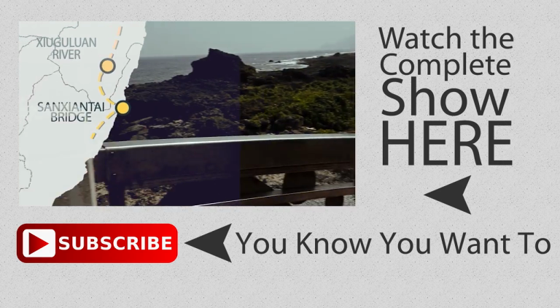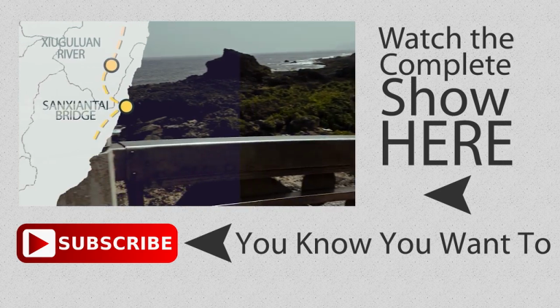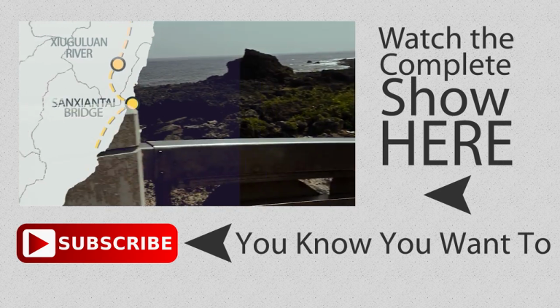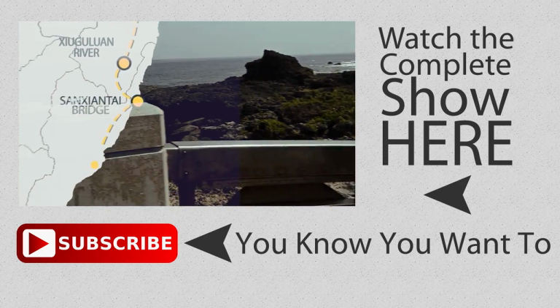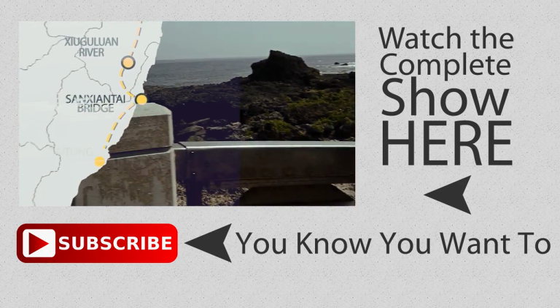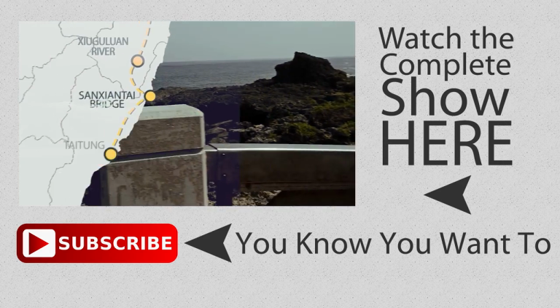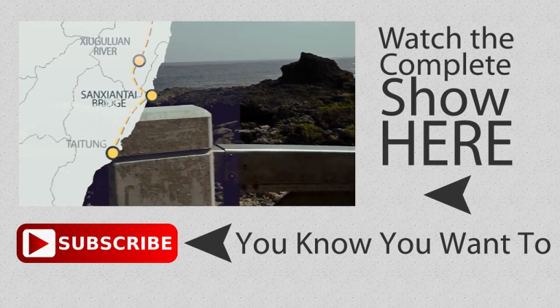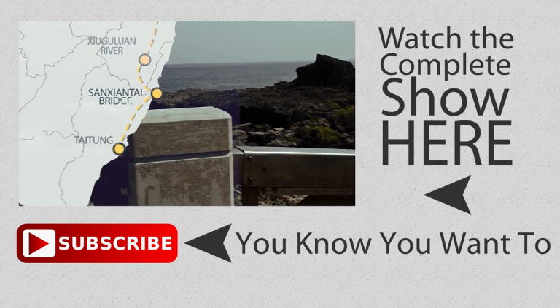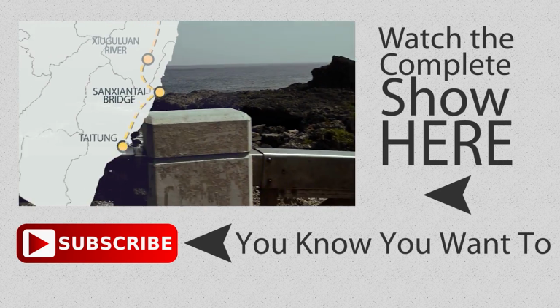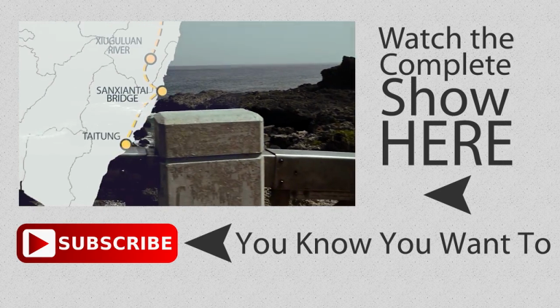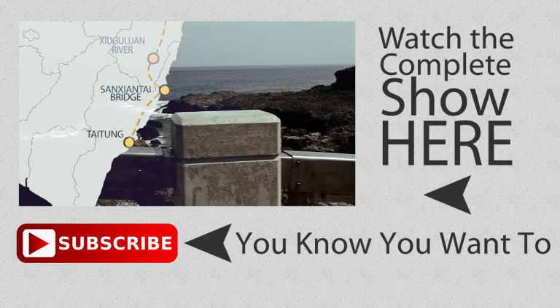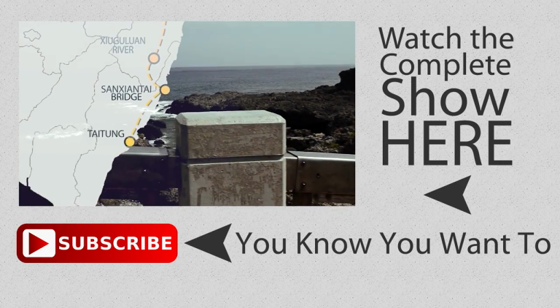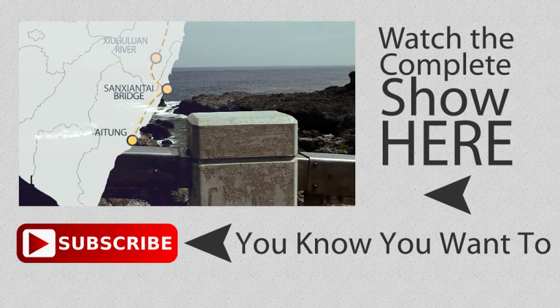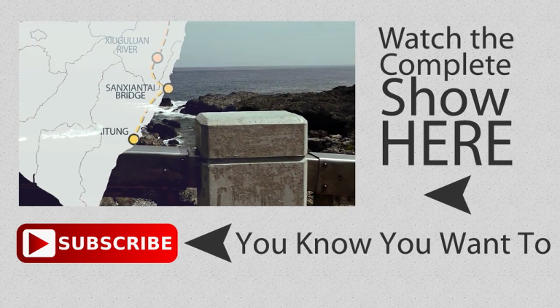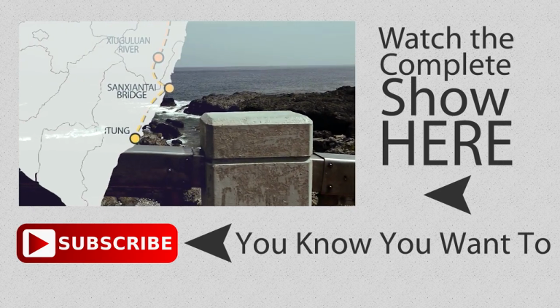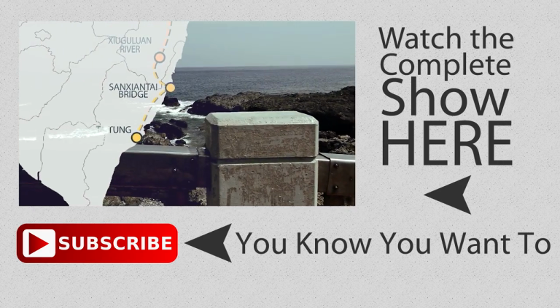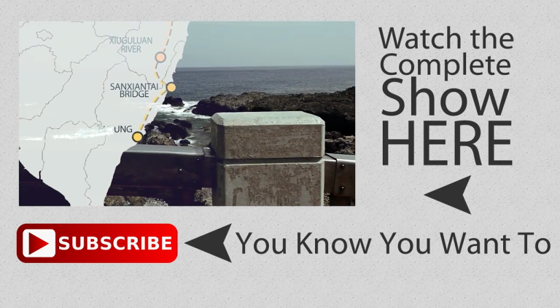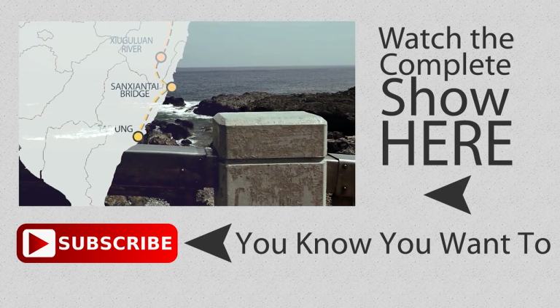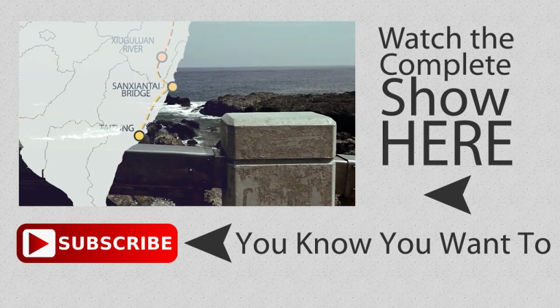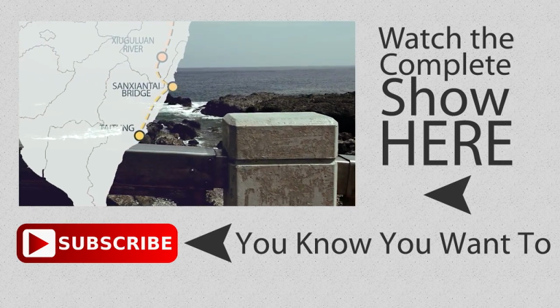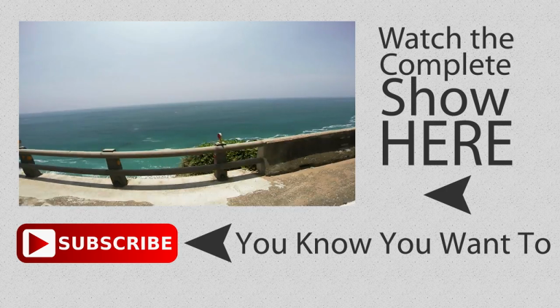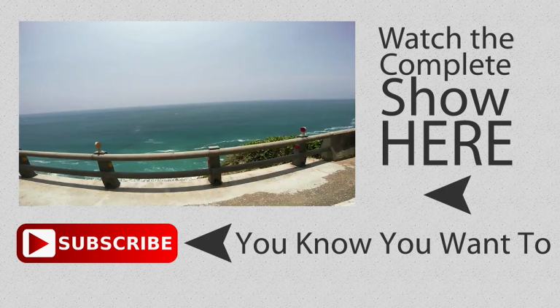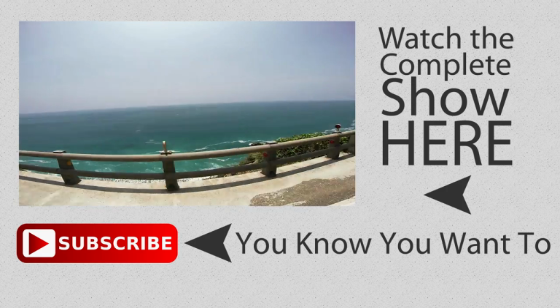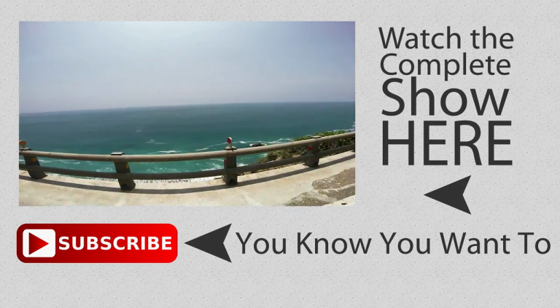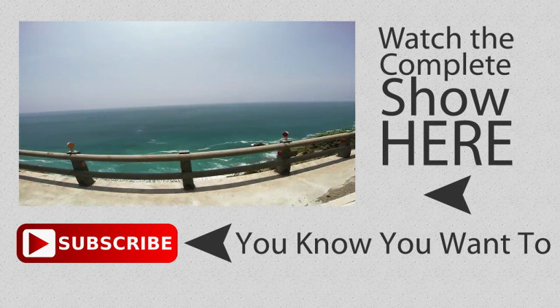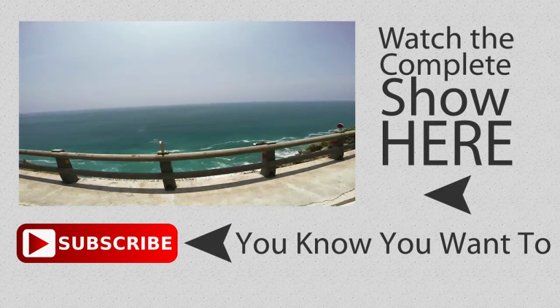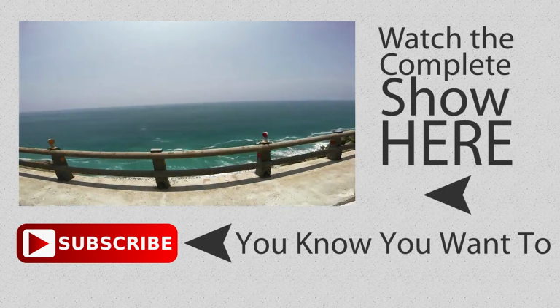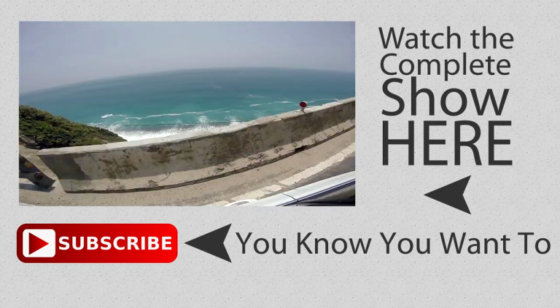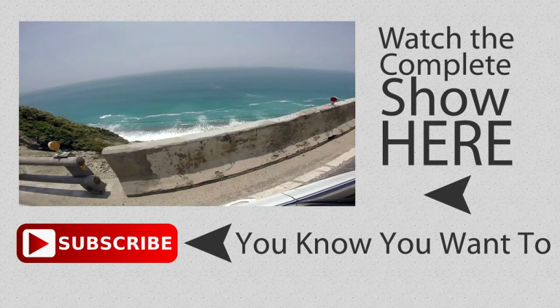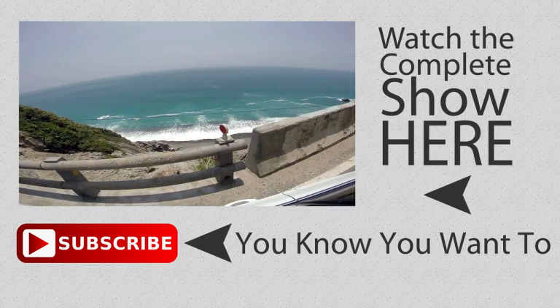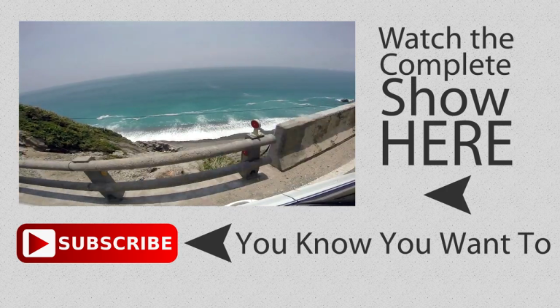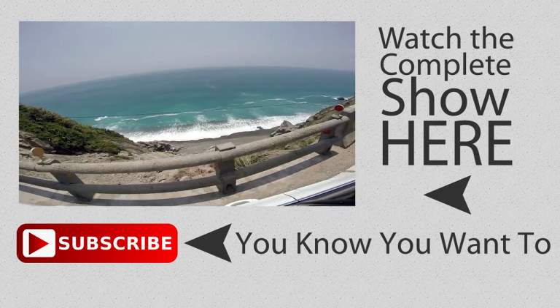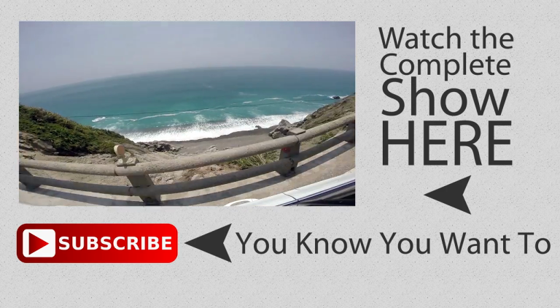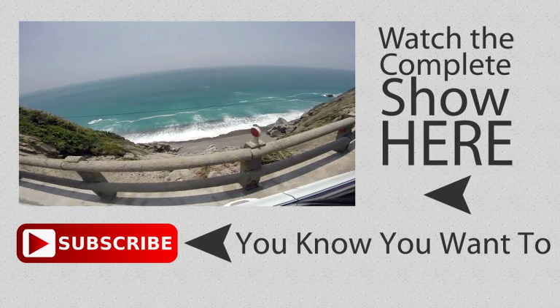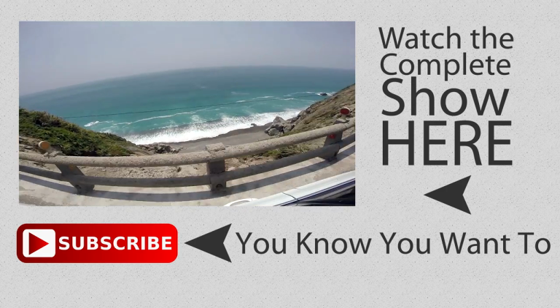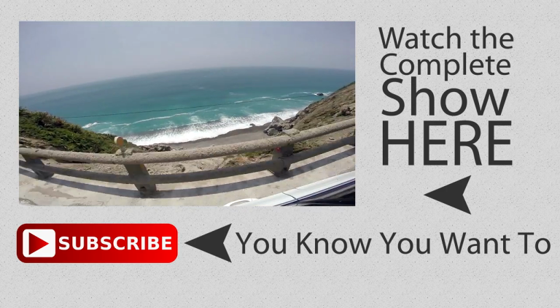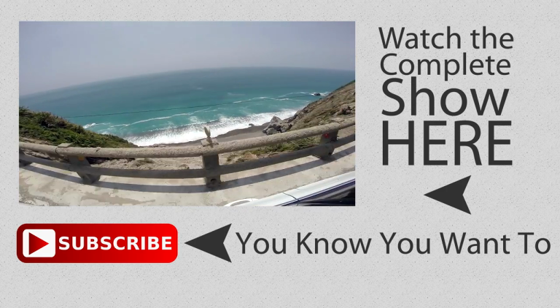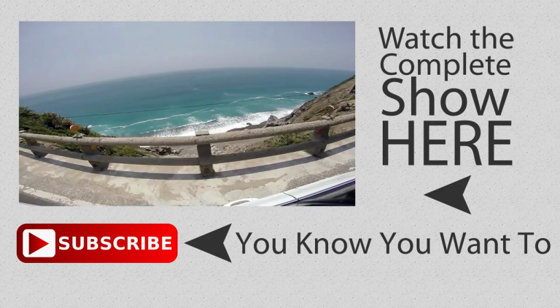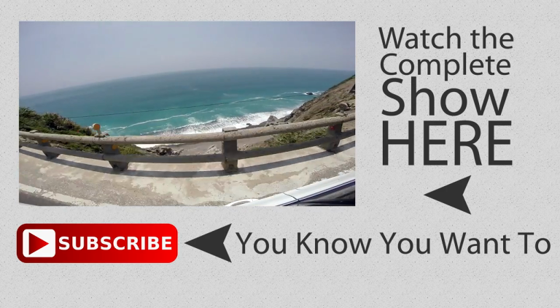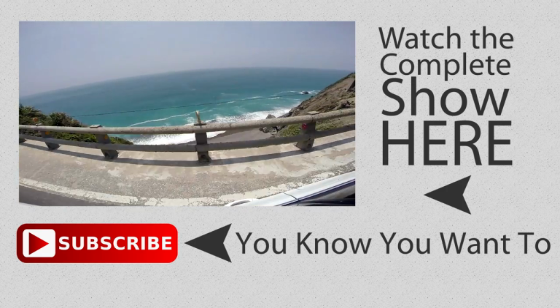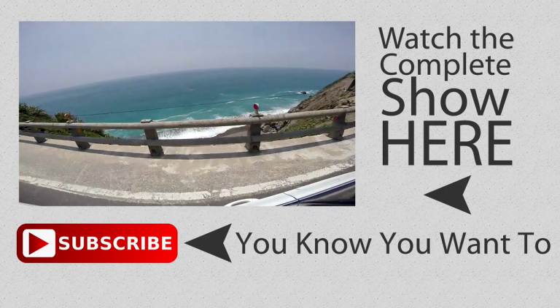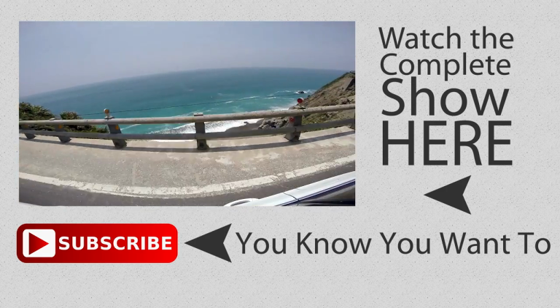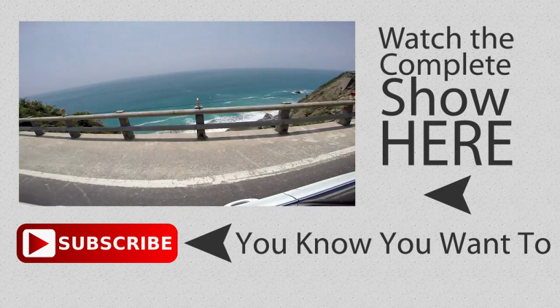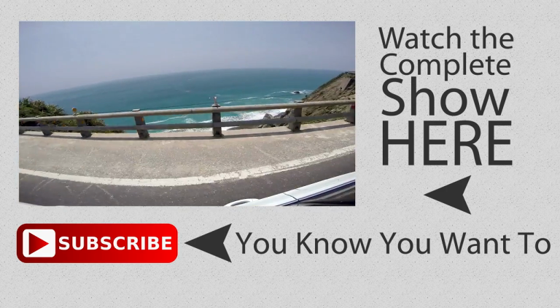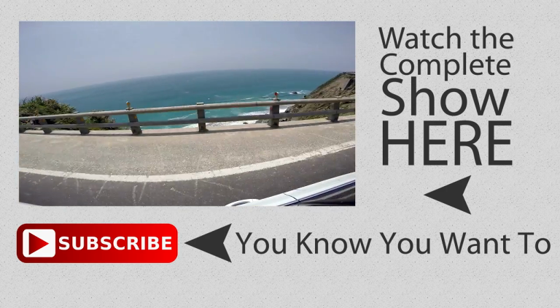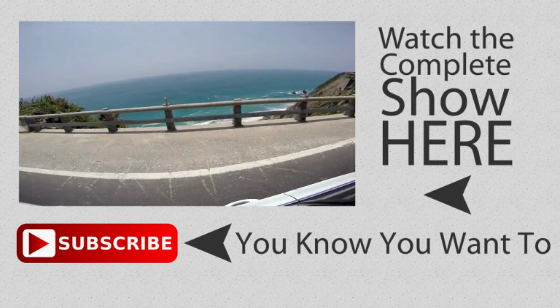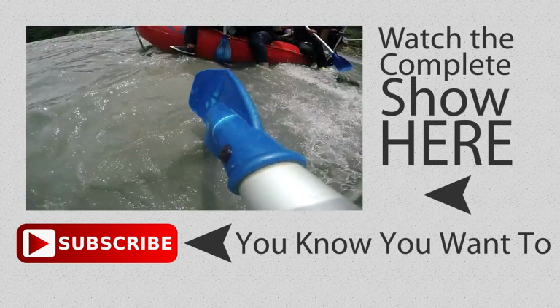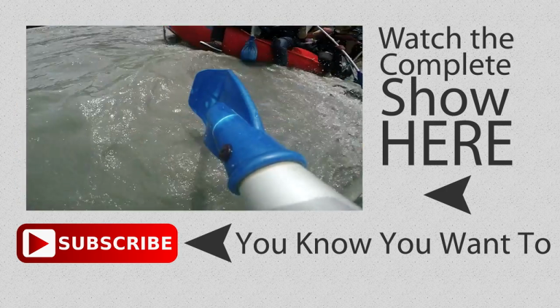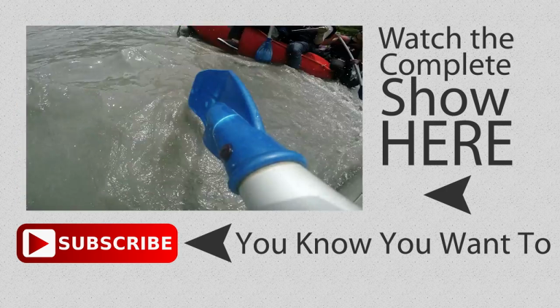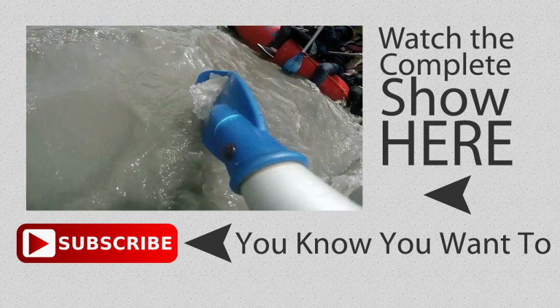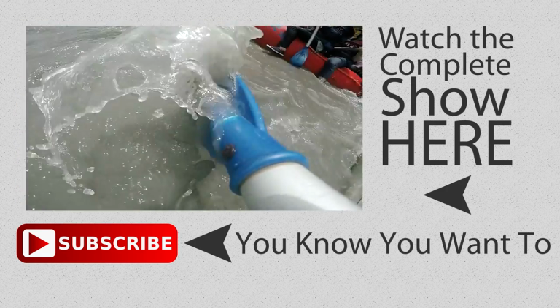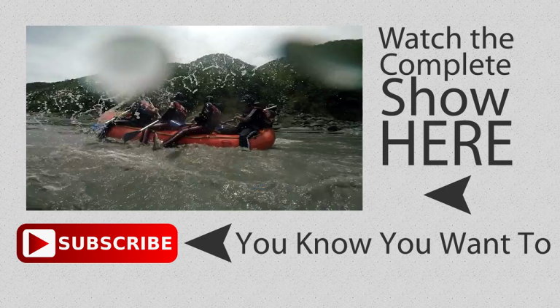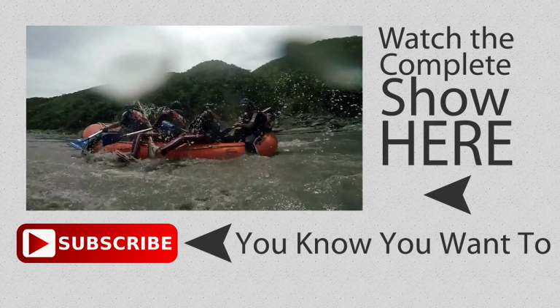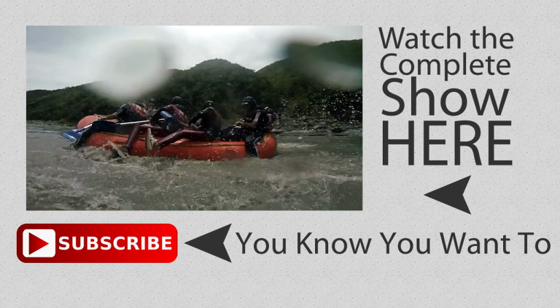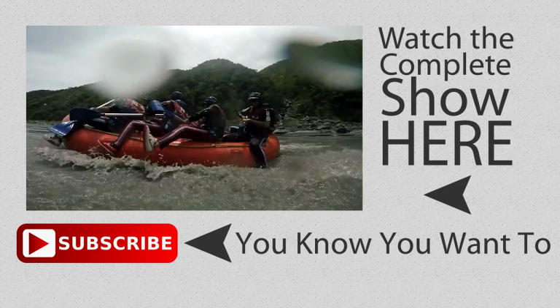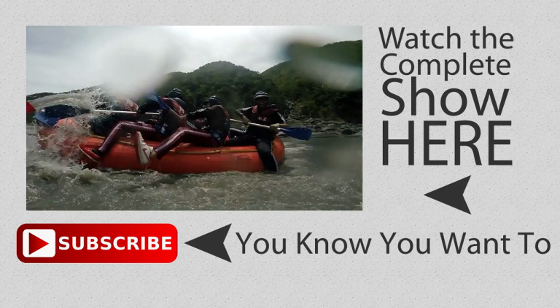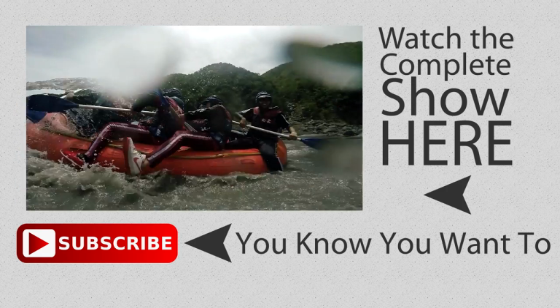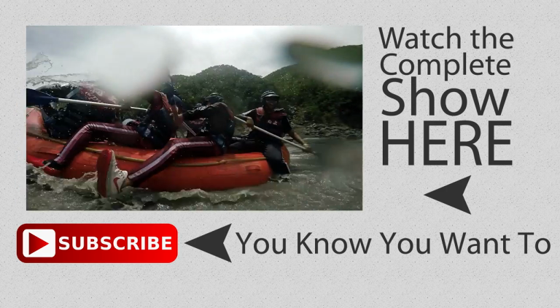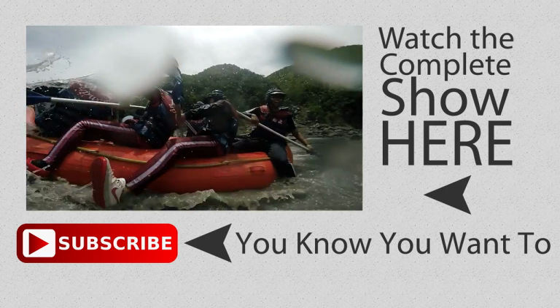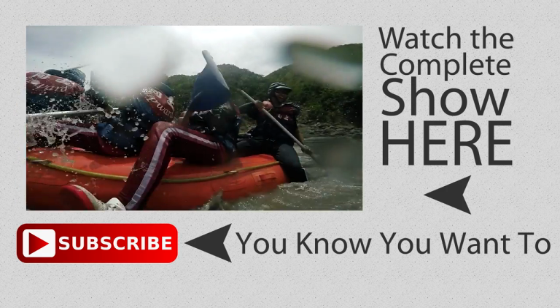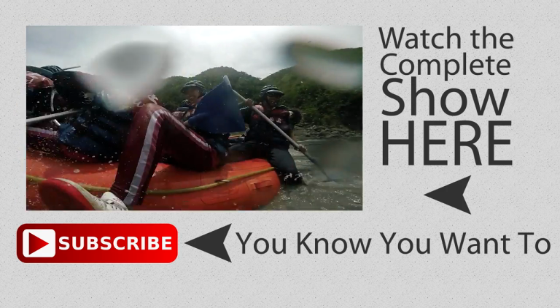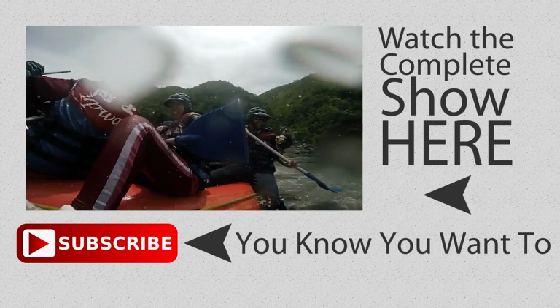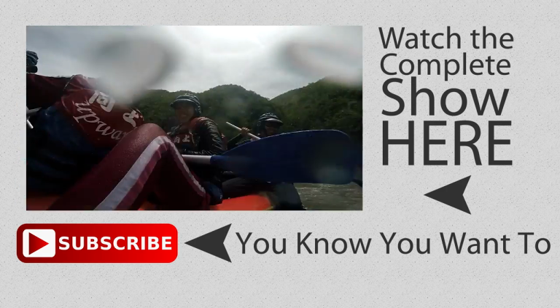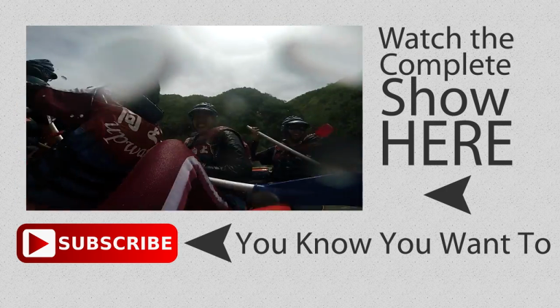So that was just an excerpt of Out of the Box. You can watch the entire thing here. And while you're at it, why don't you subscribe to our channel?